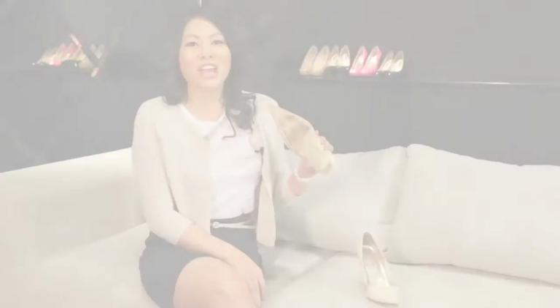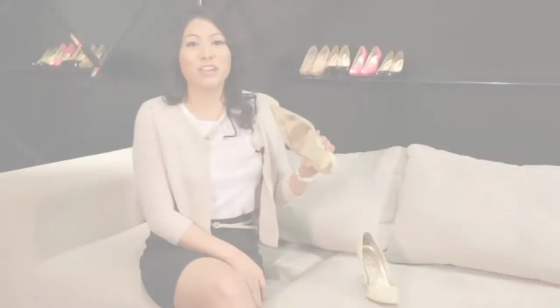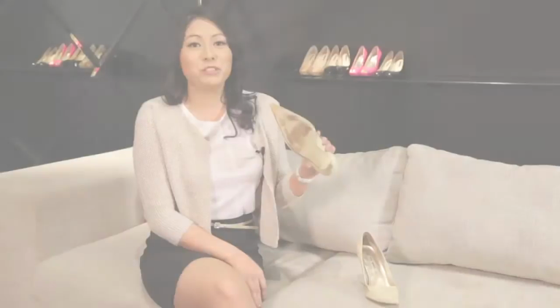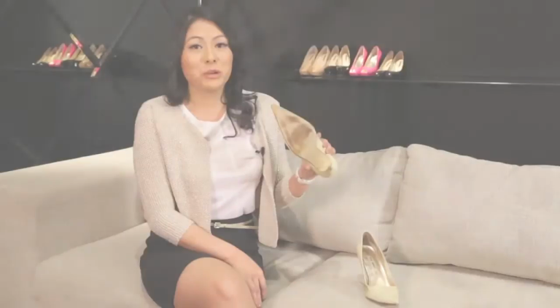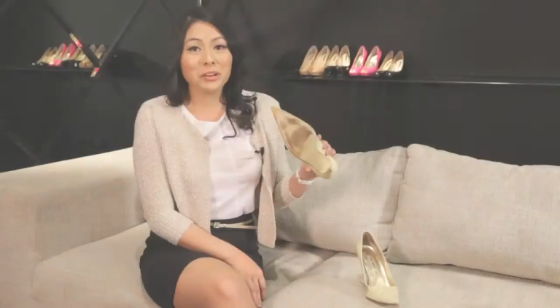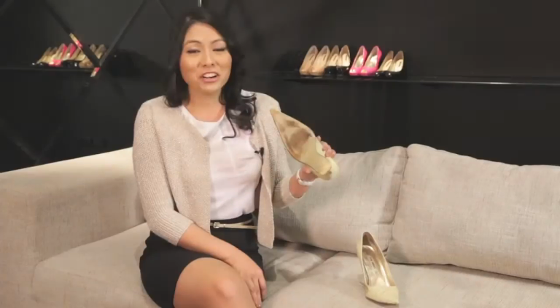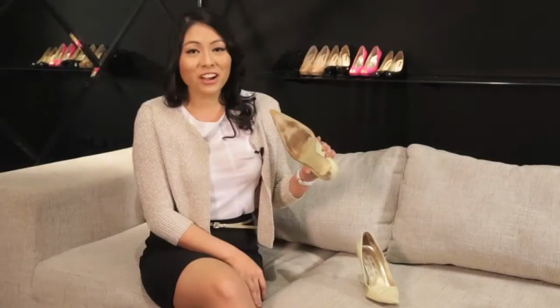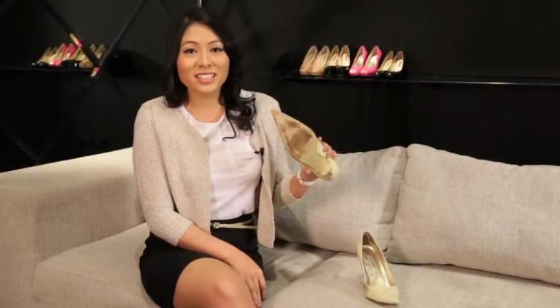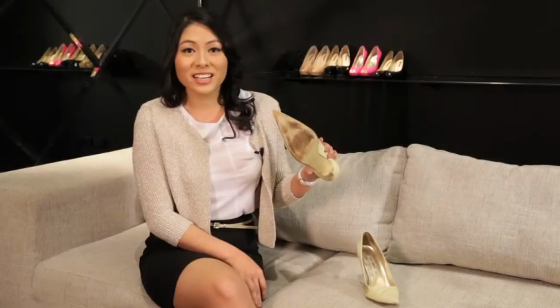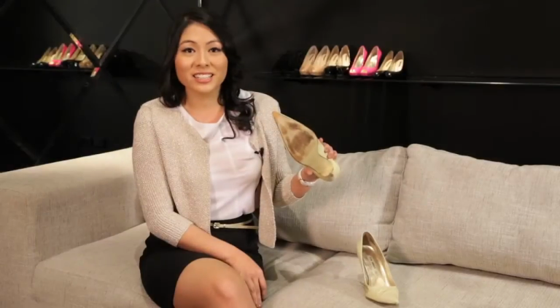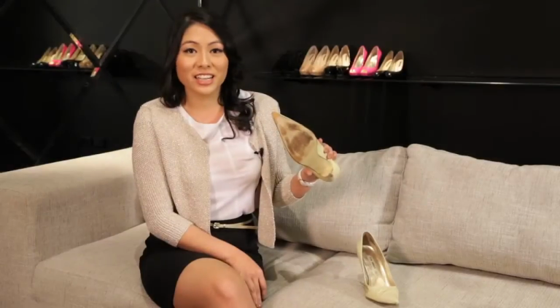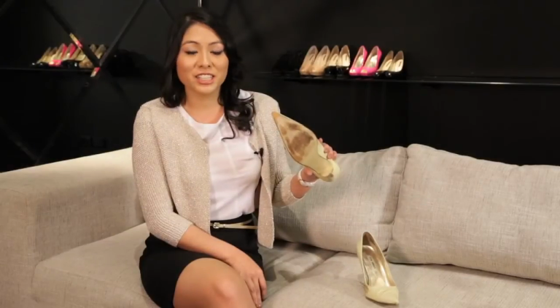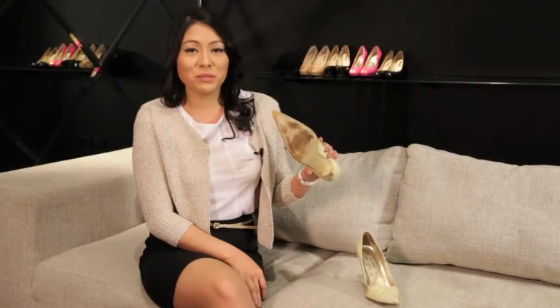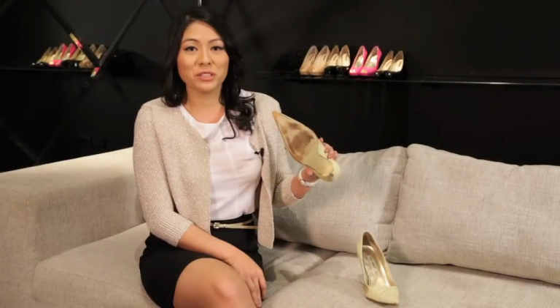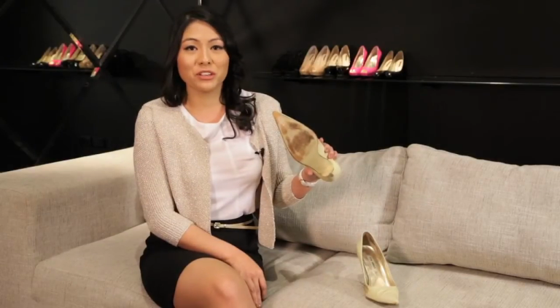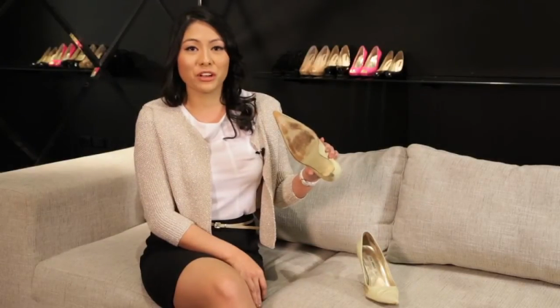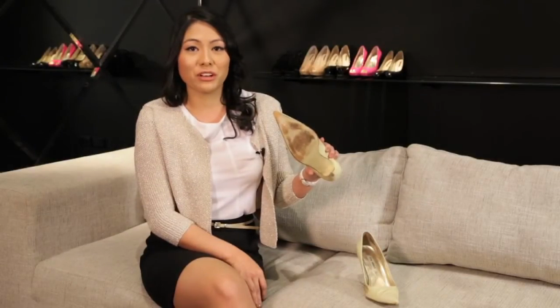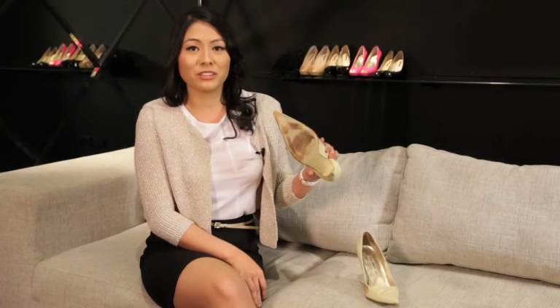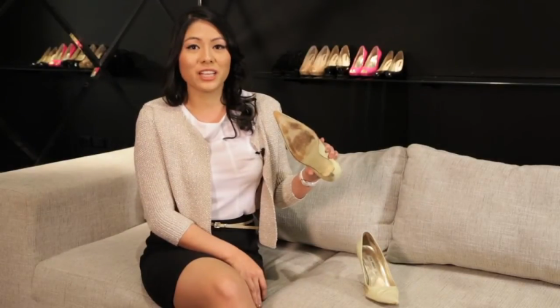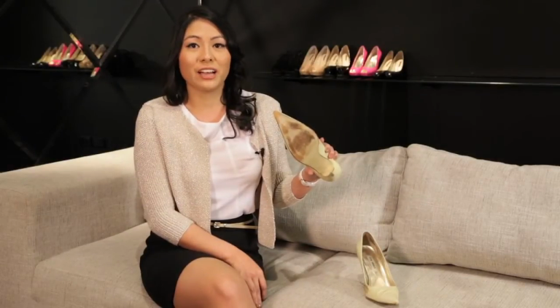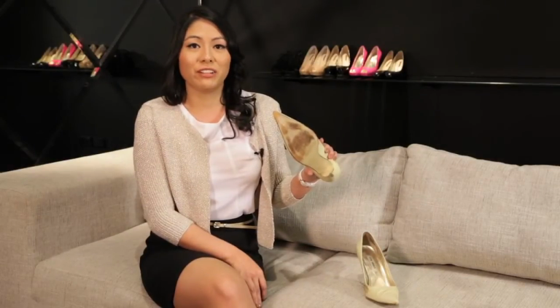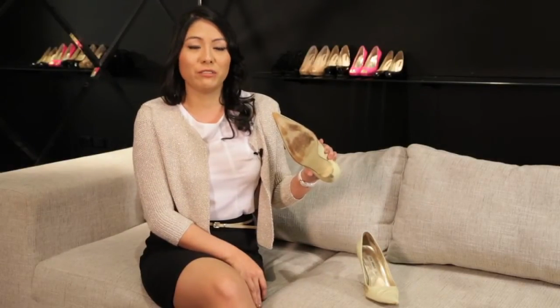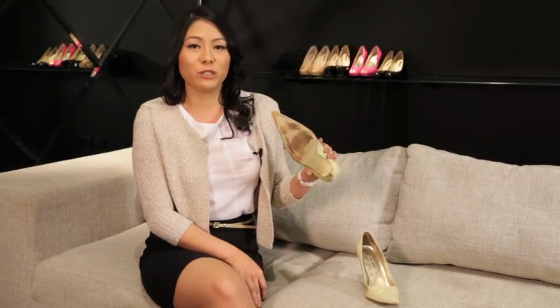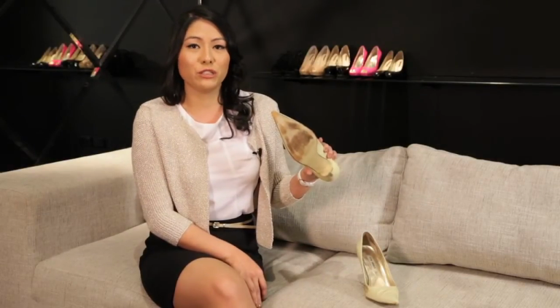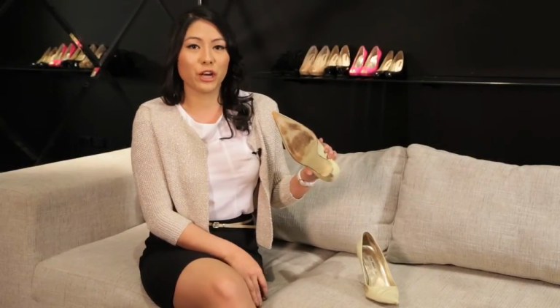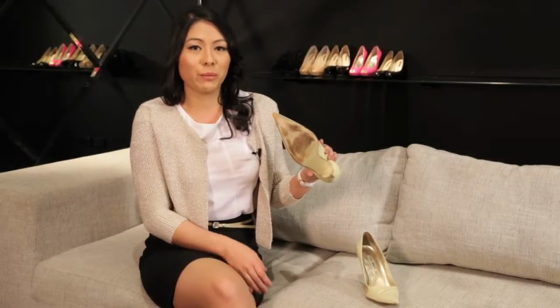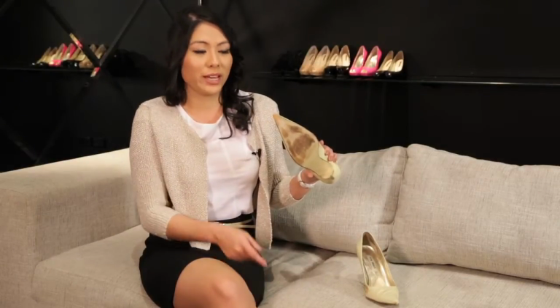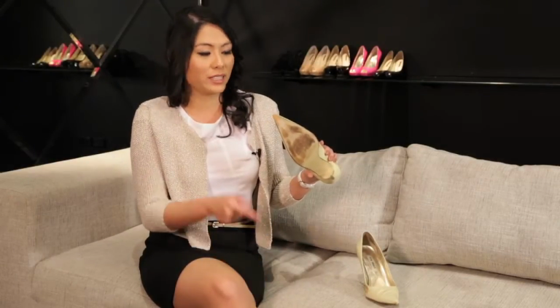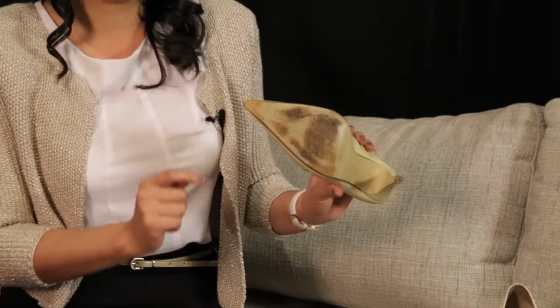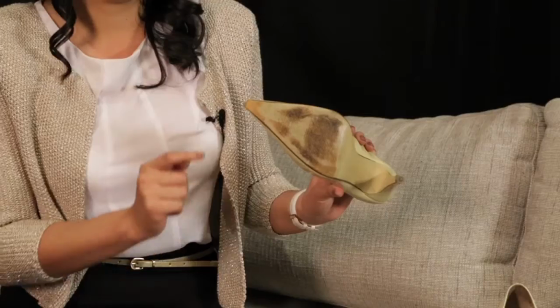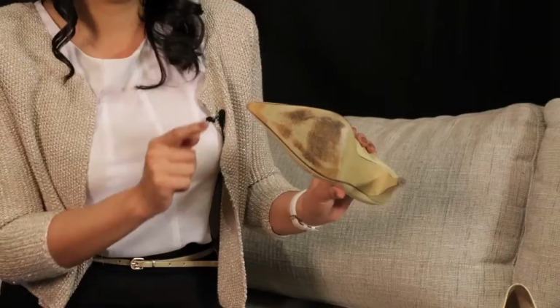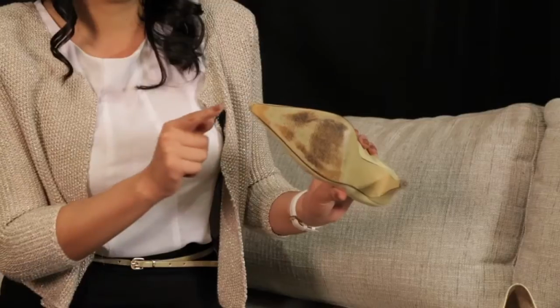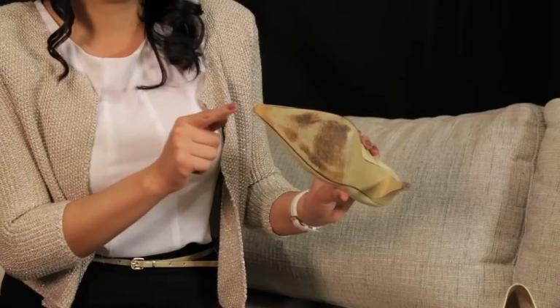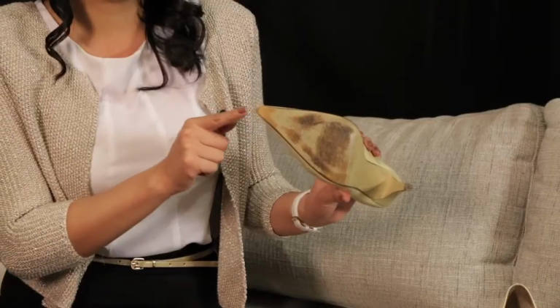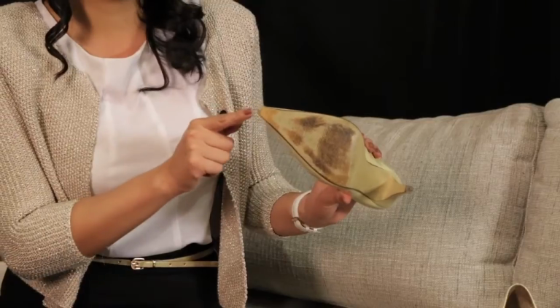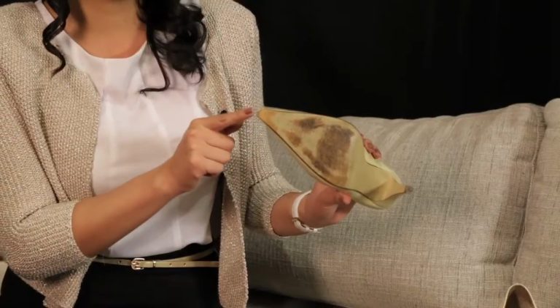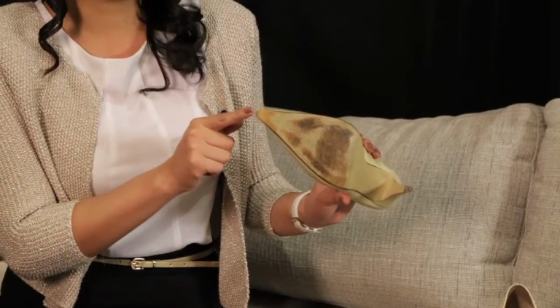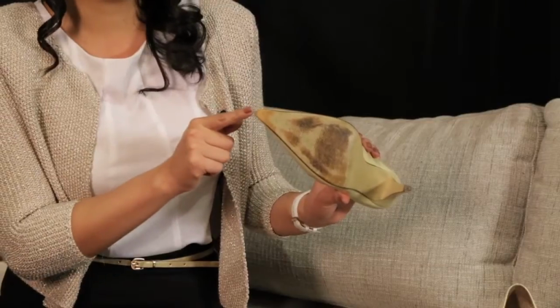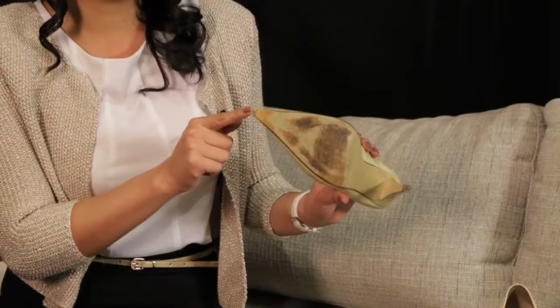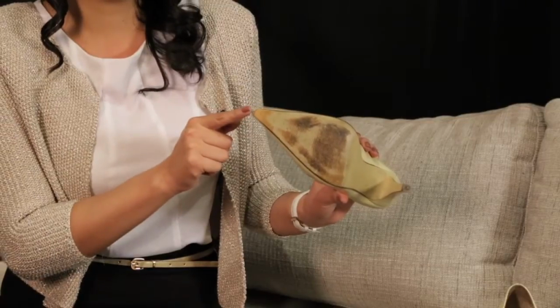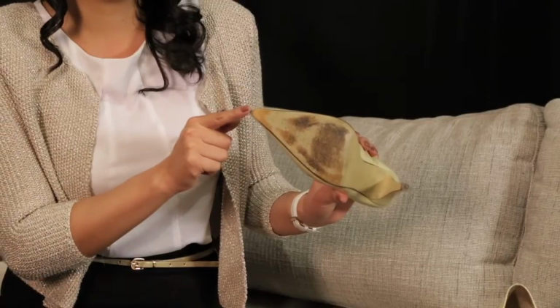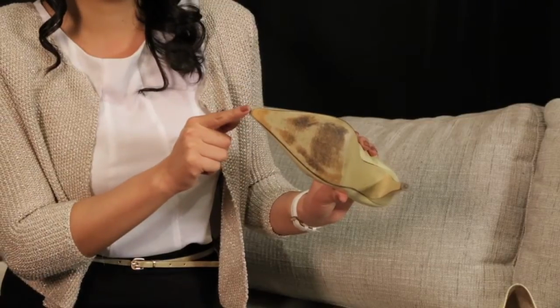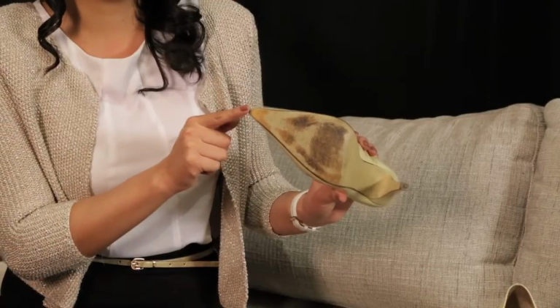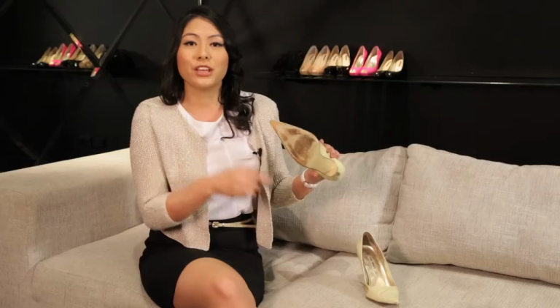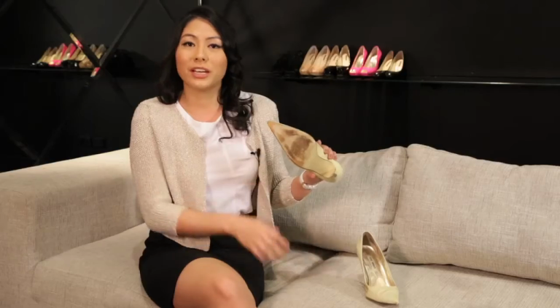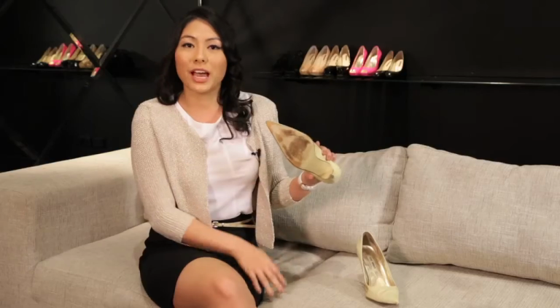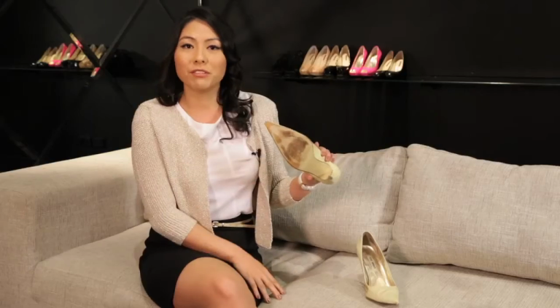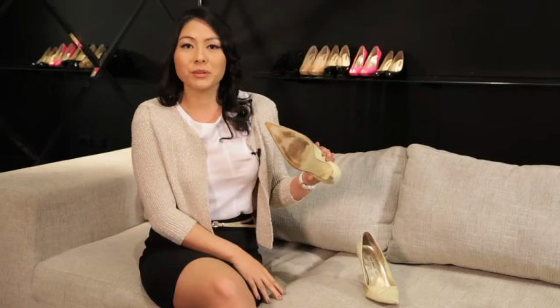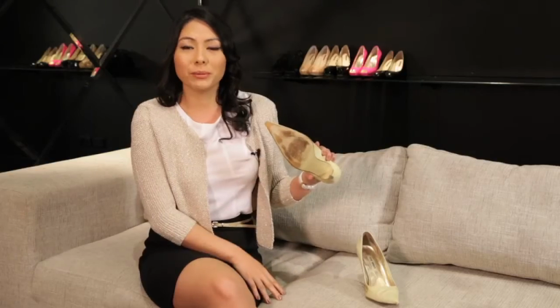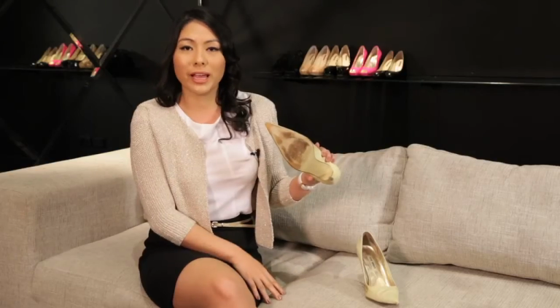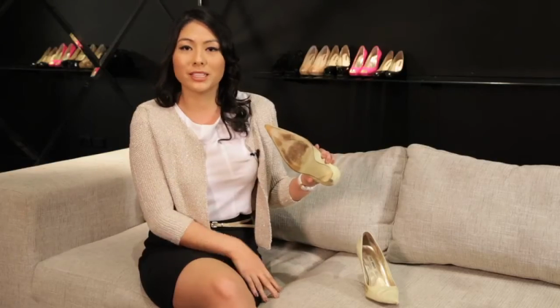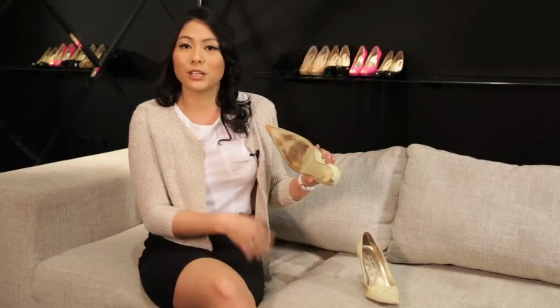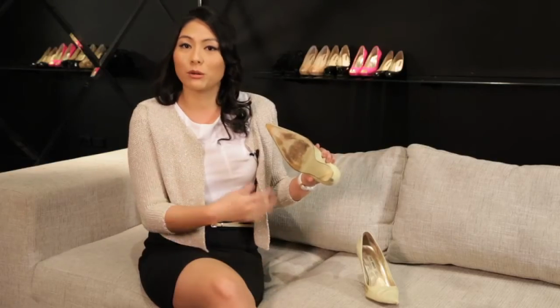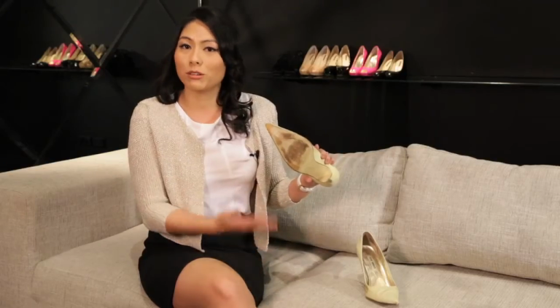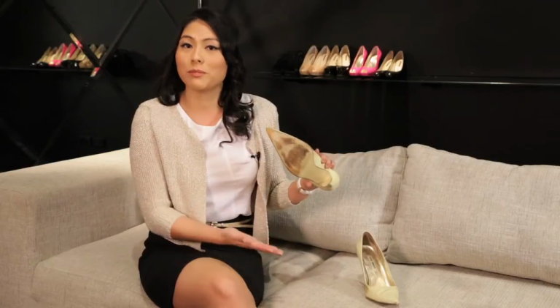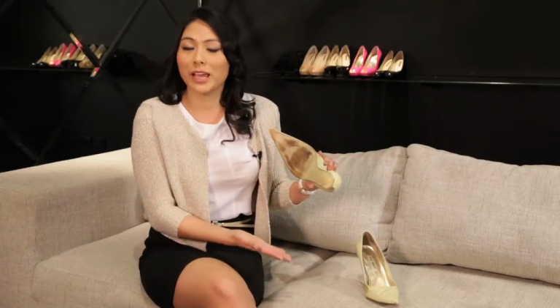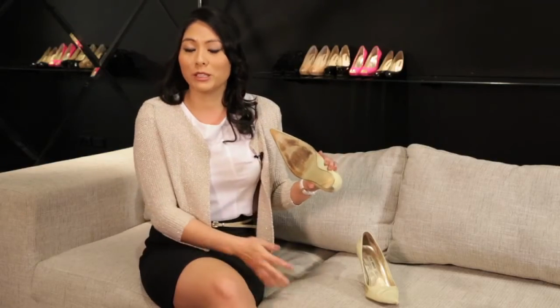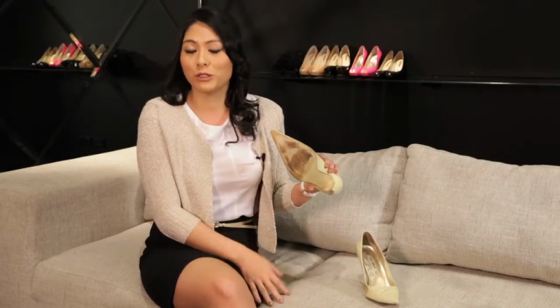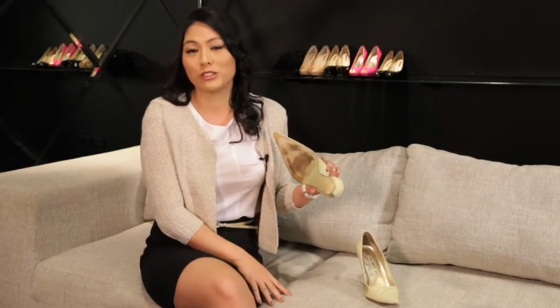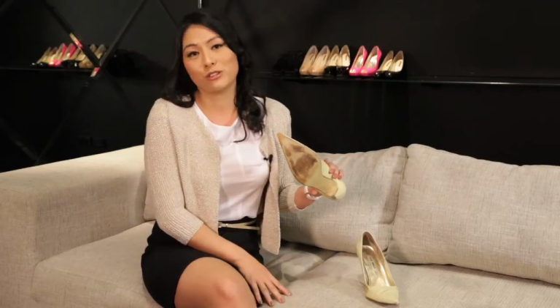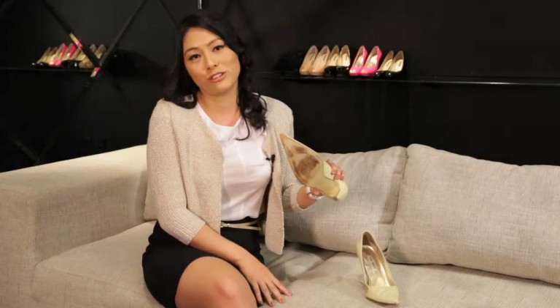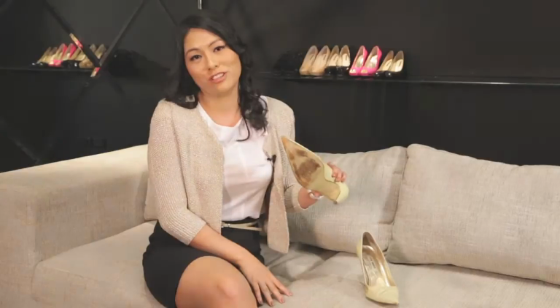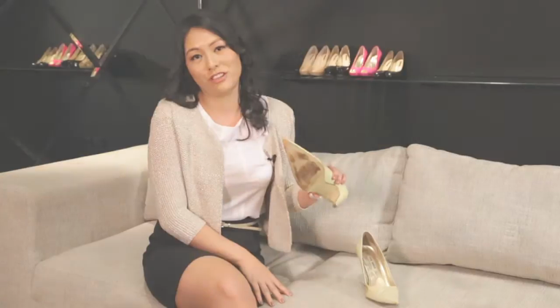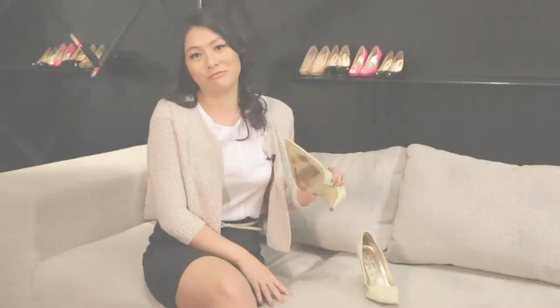If too many nights out dancing with the girls have left your toe piece looking worn and scuffed, you can have it replaced in order to make it look as good as new.